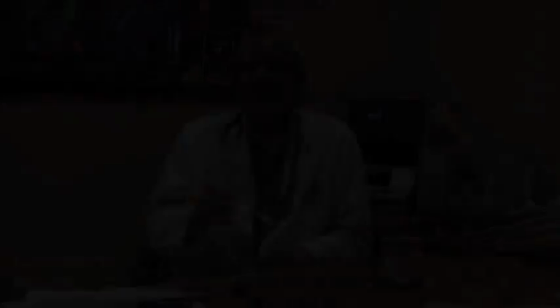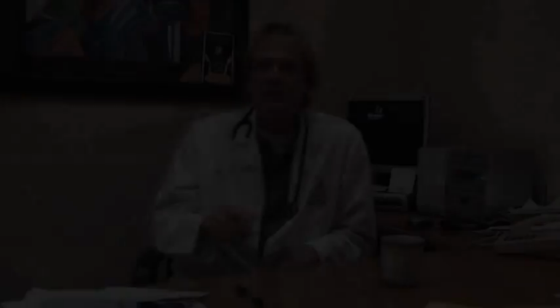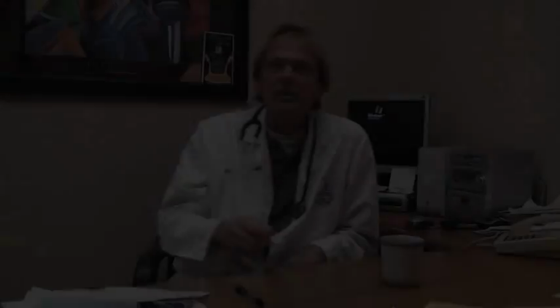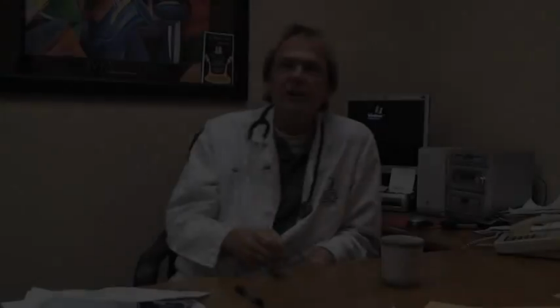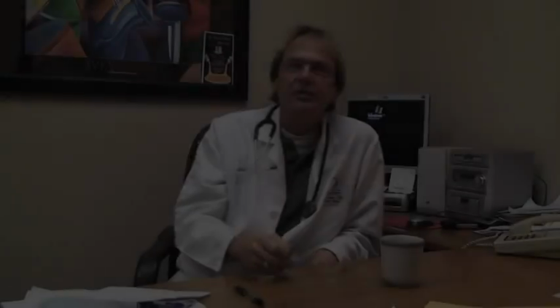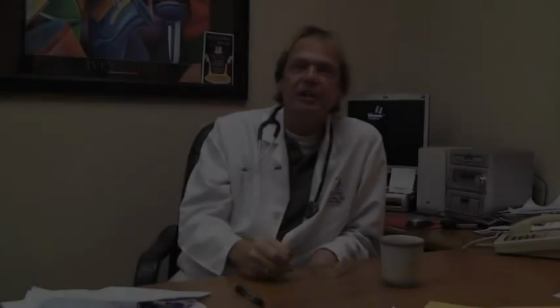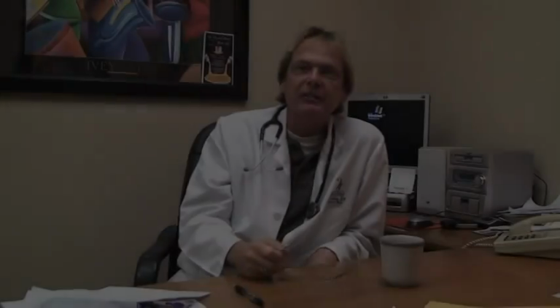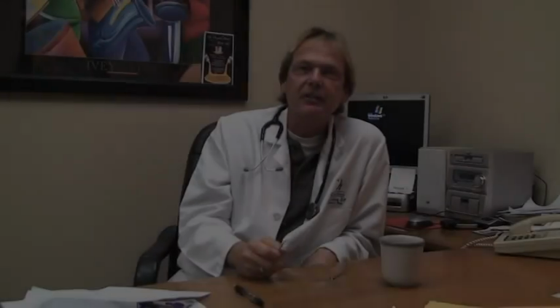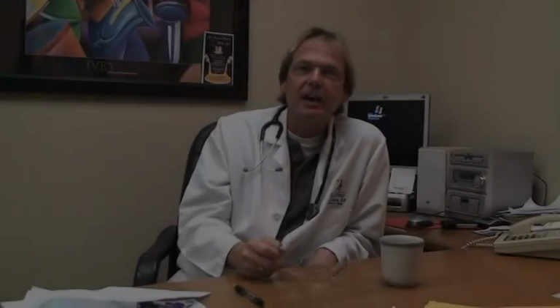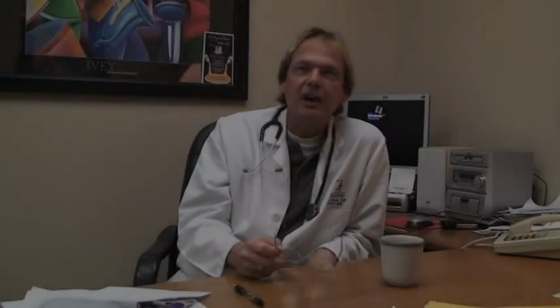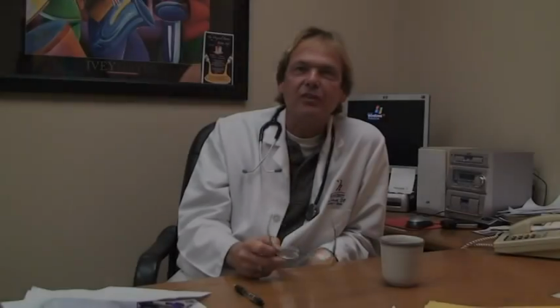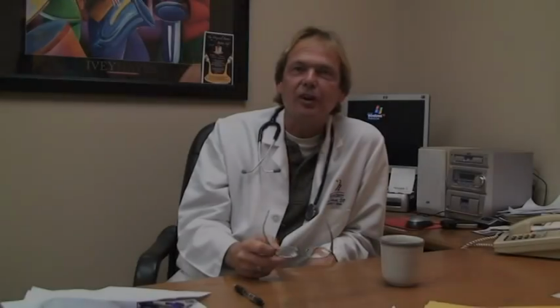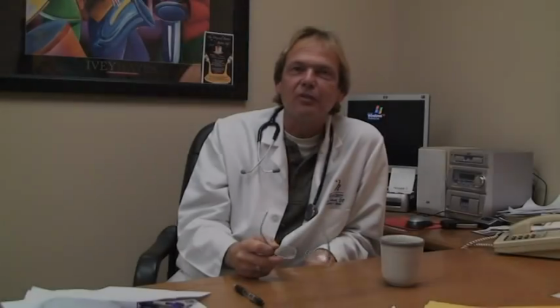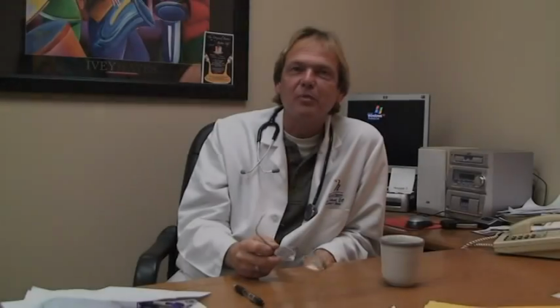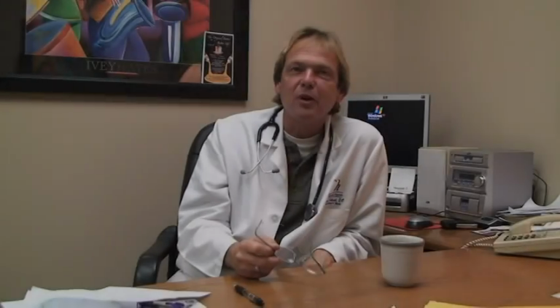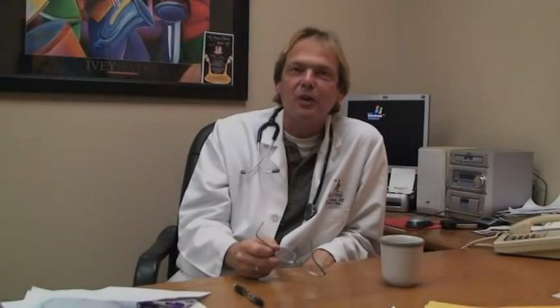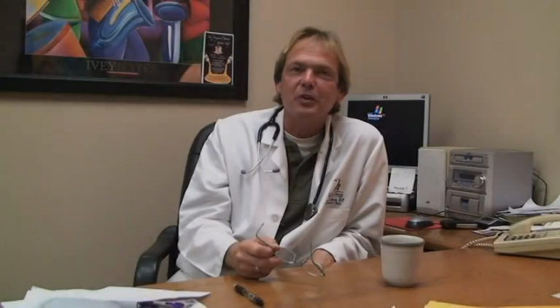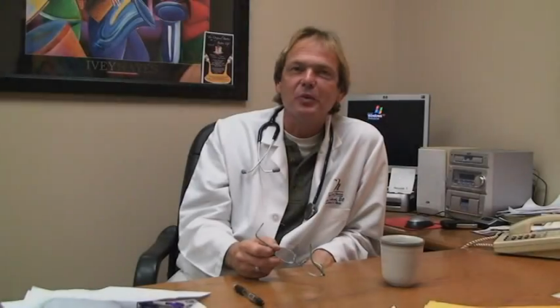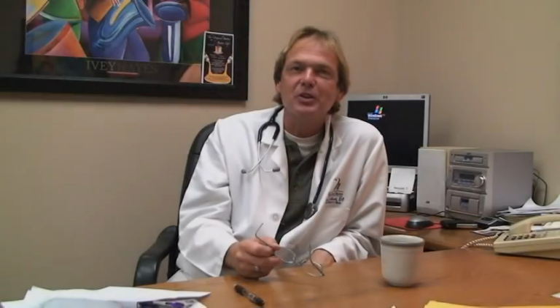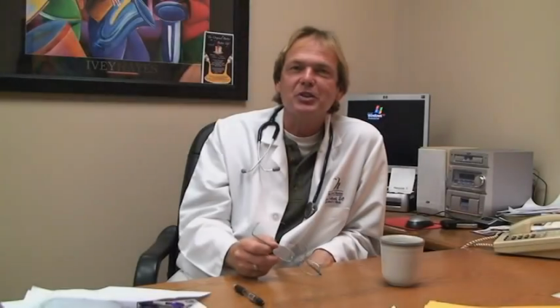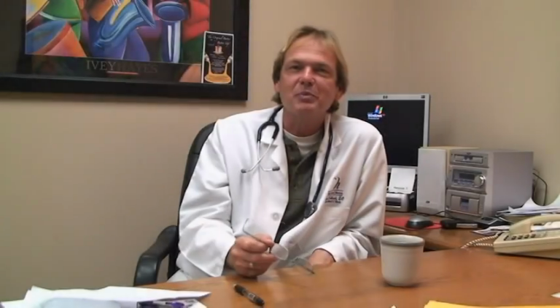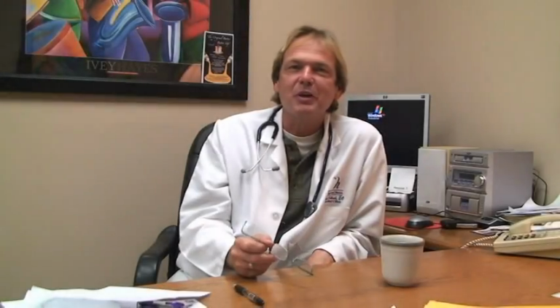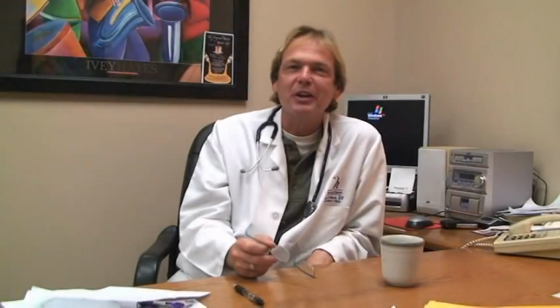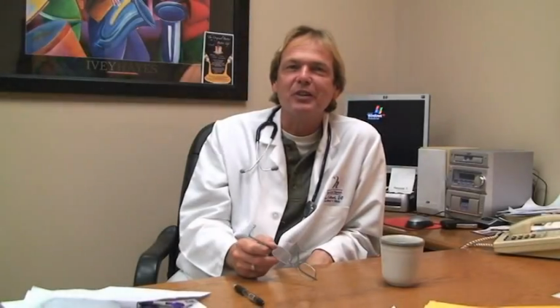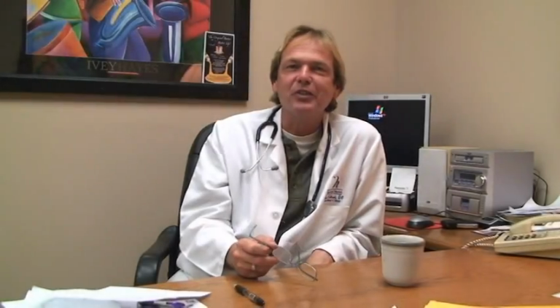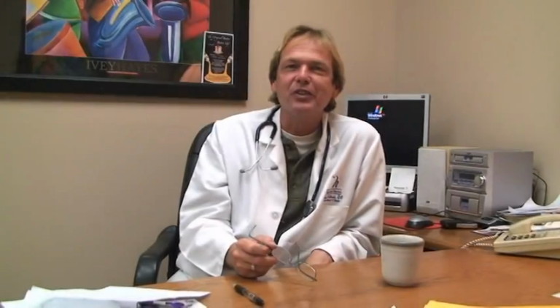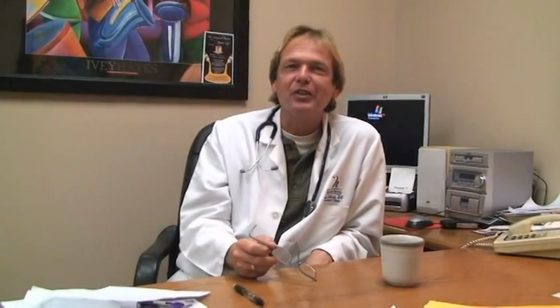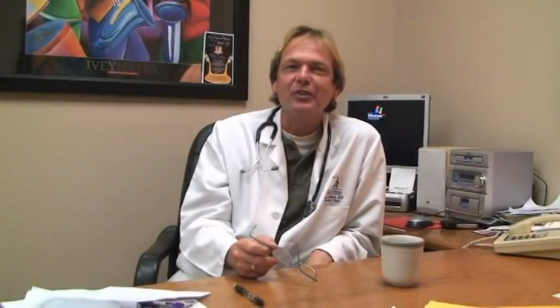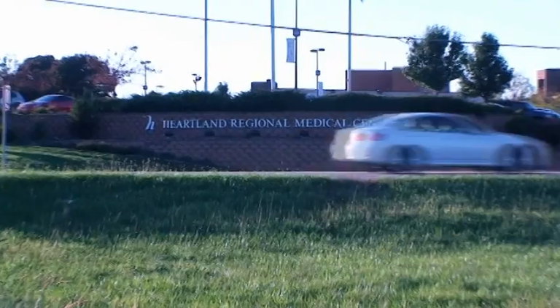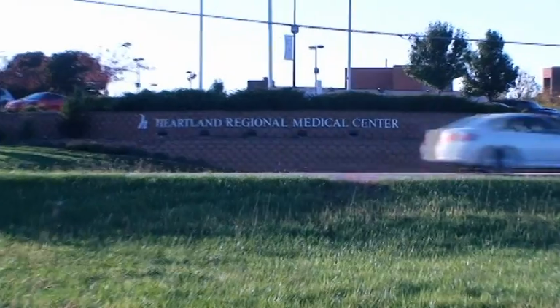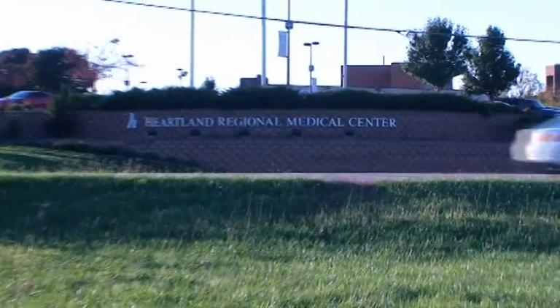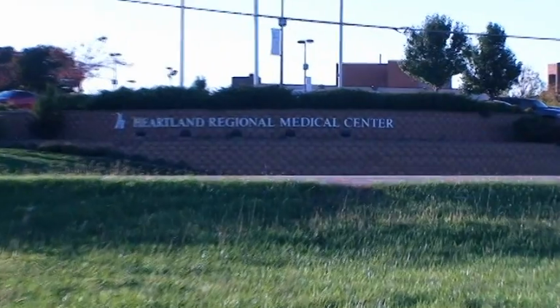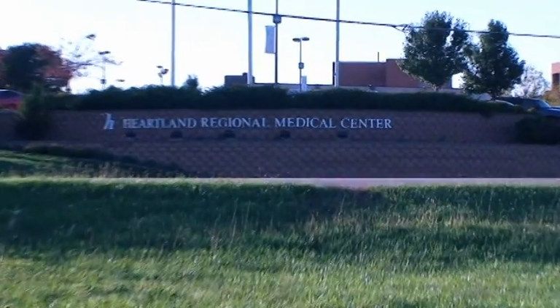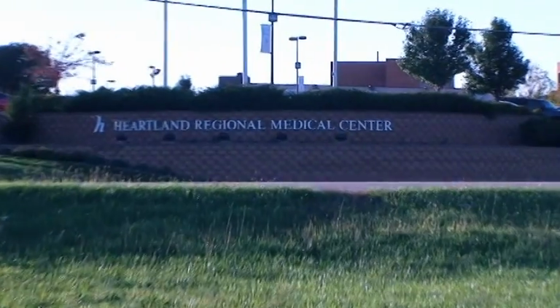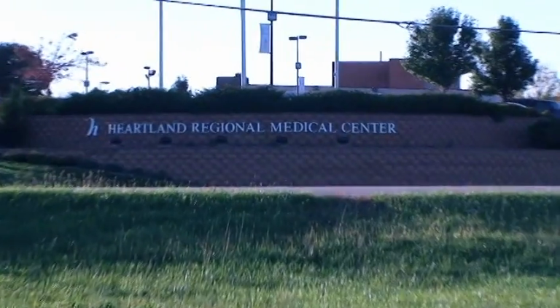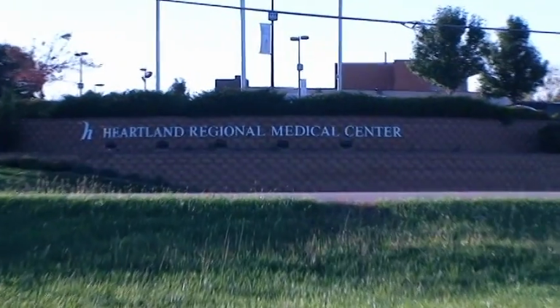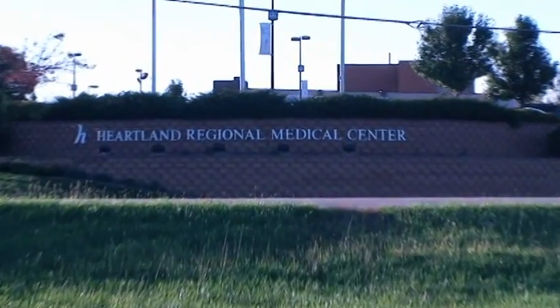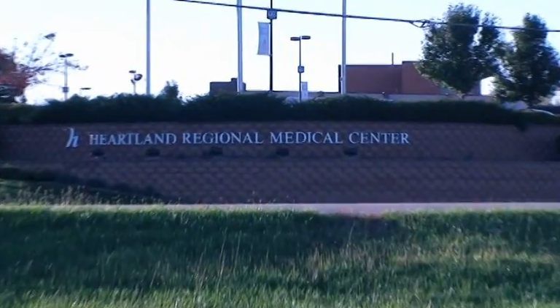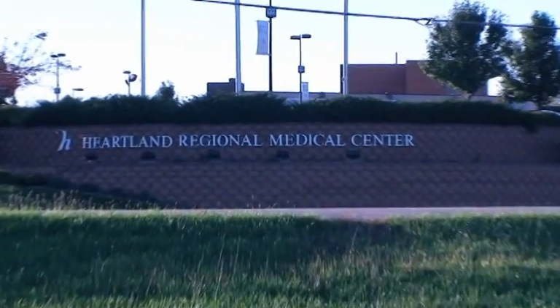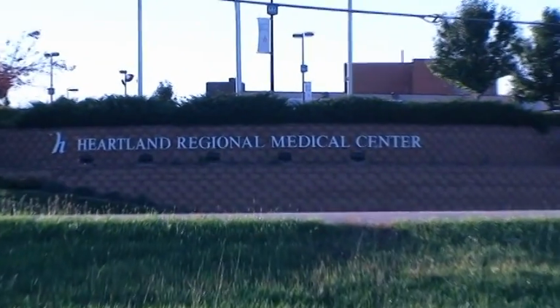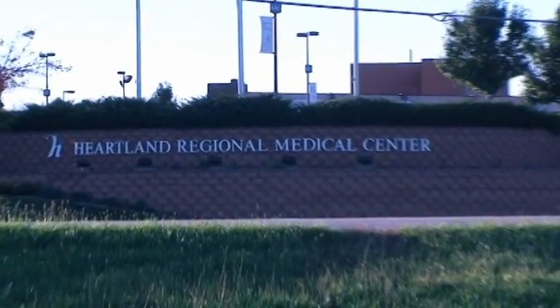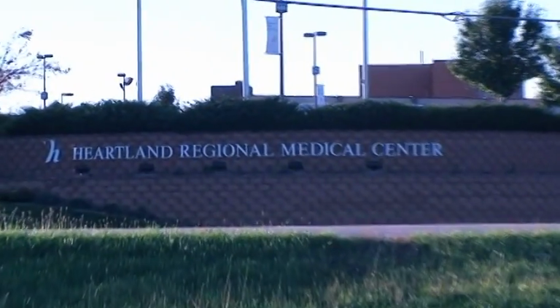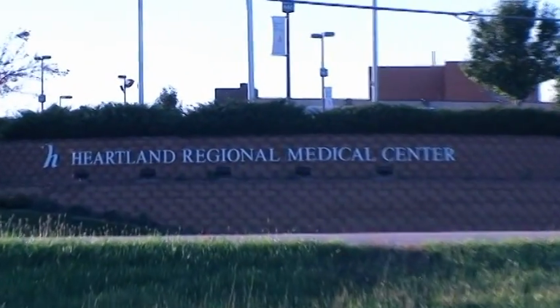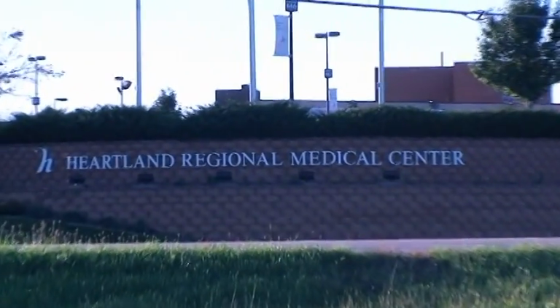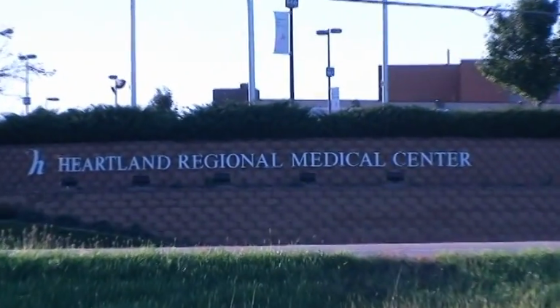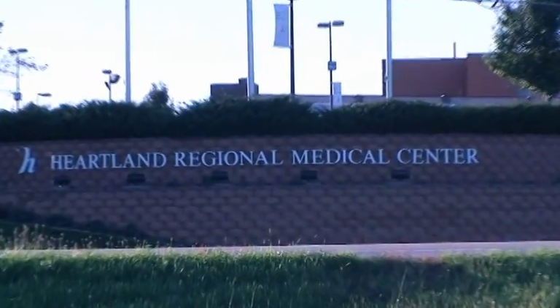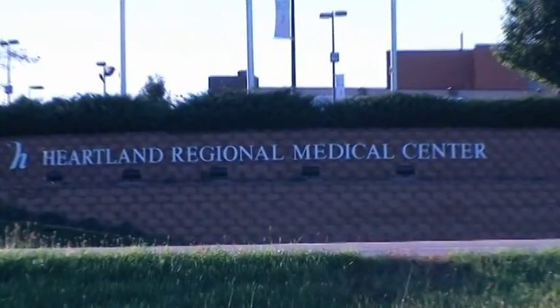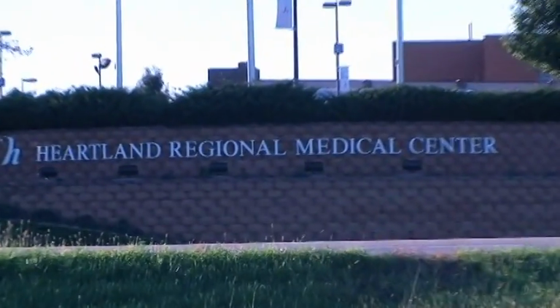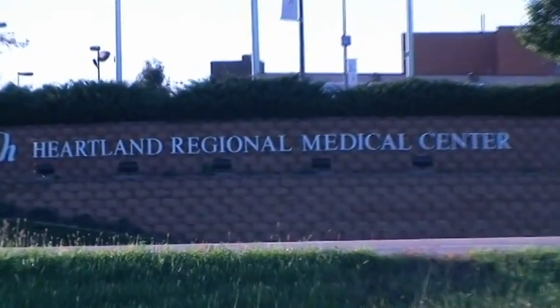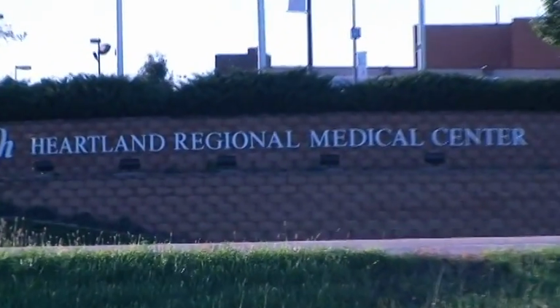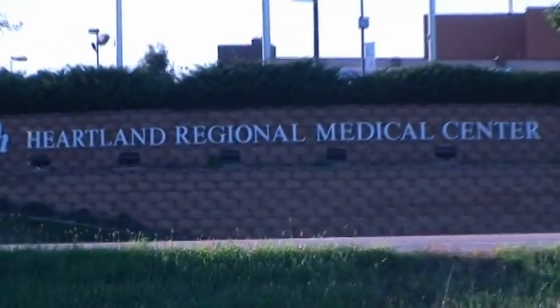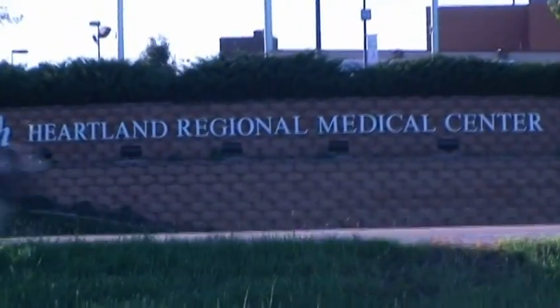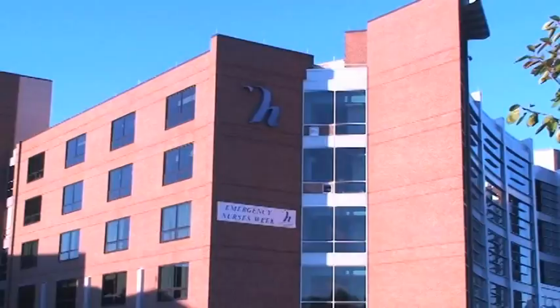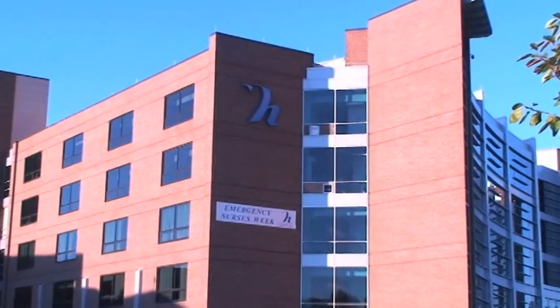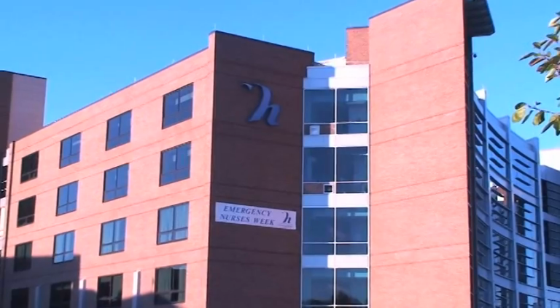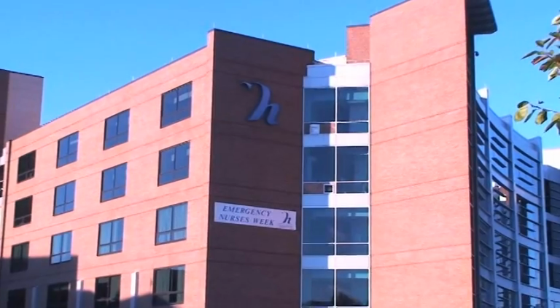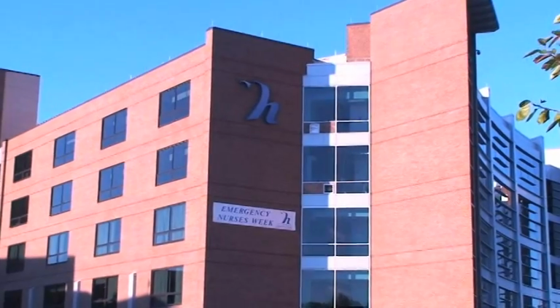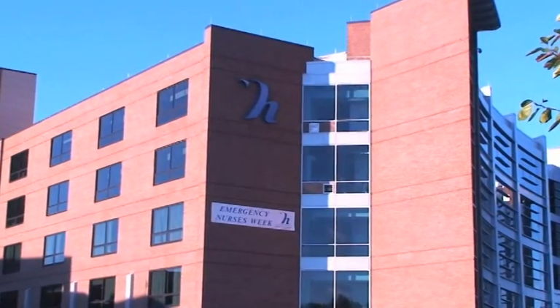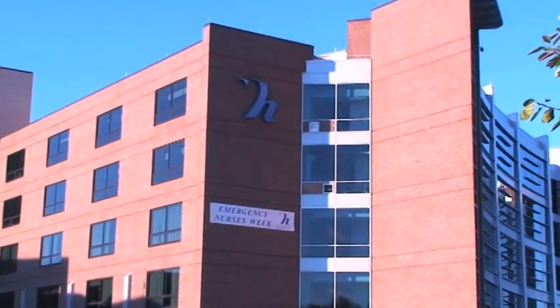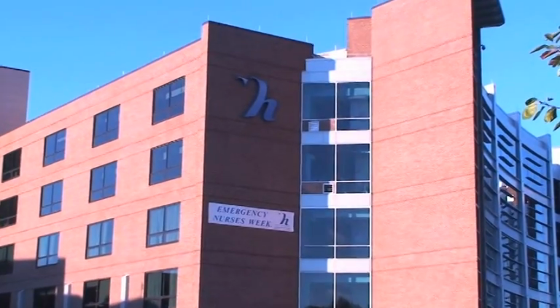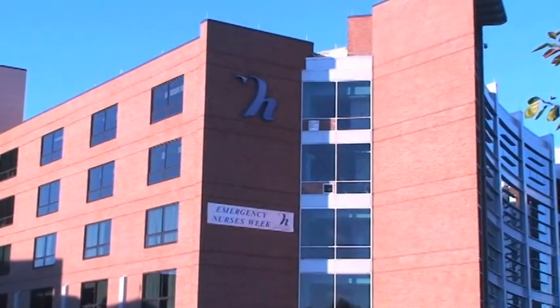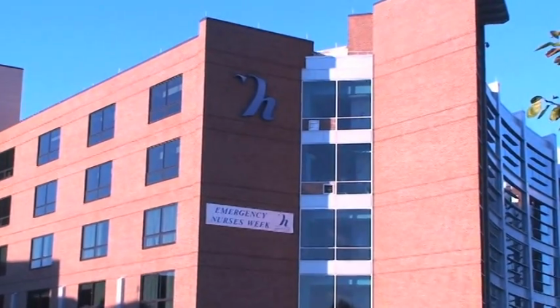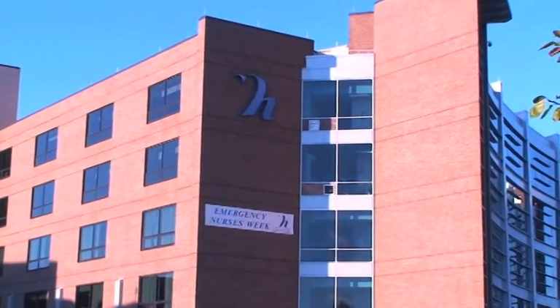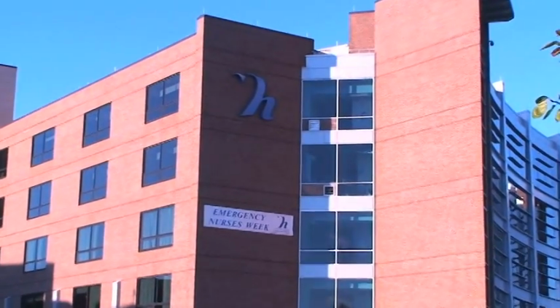This is Dr. David Cathcart from Harlan Regional Medical Center. Thanks for joining me today. We're going to talk about how to check for skin cancer.